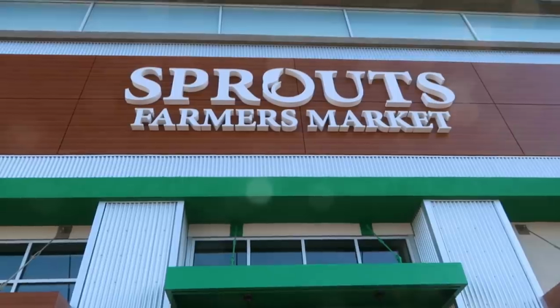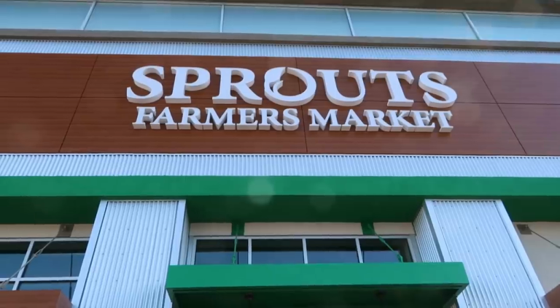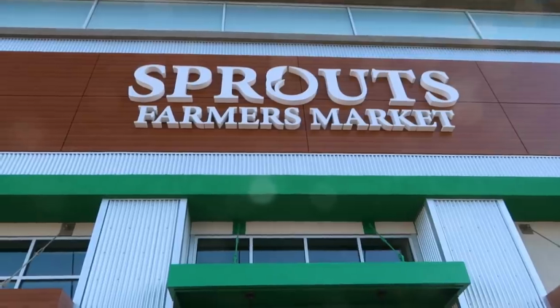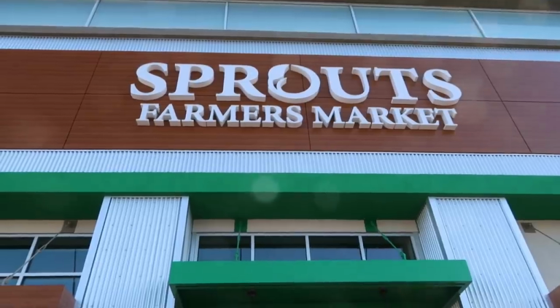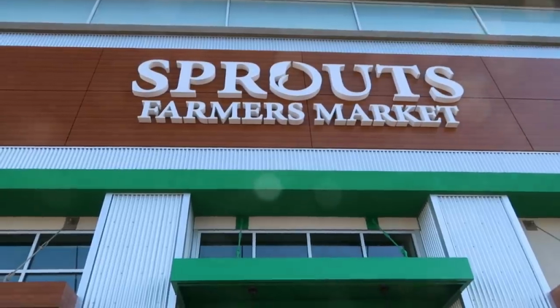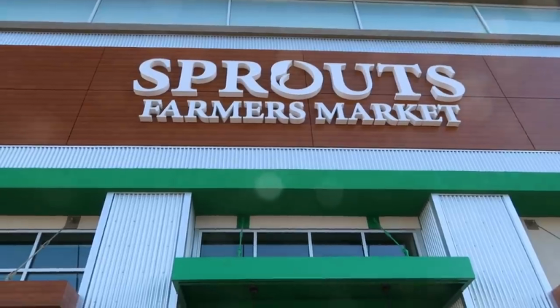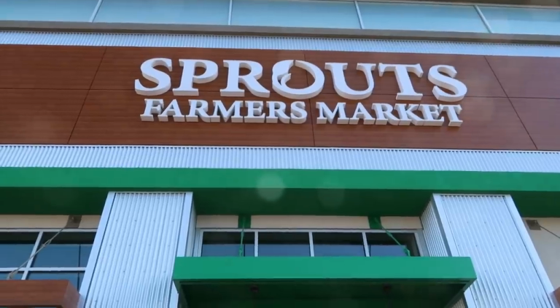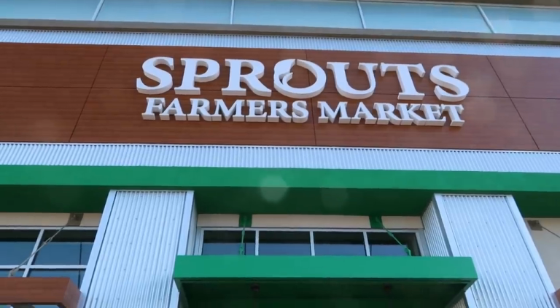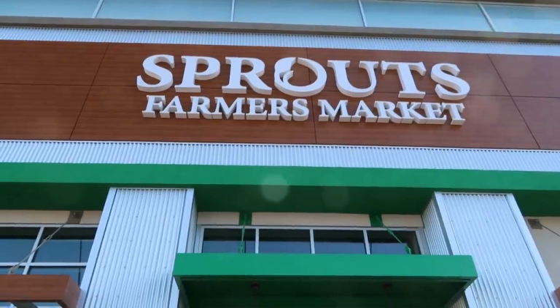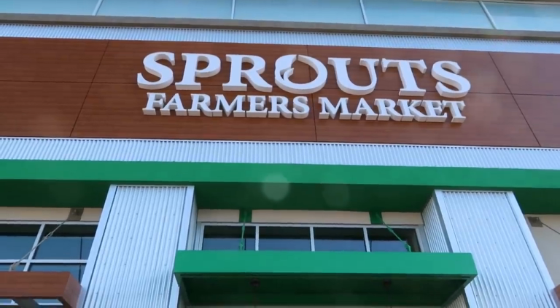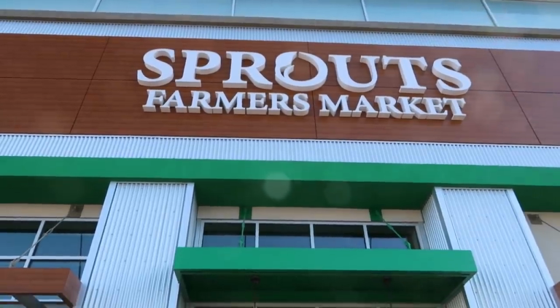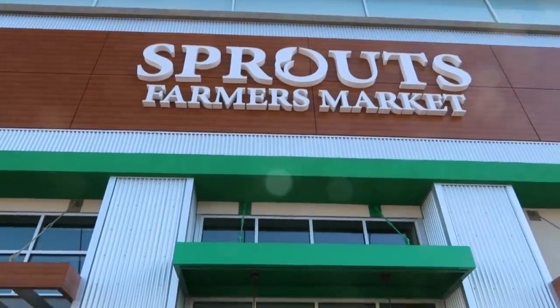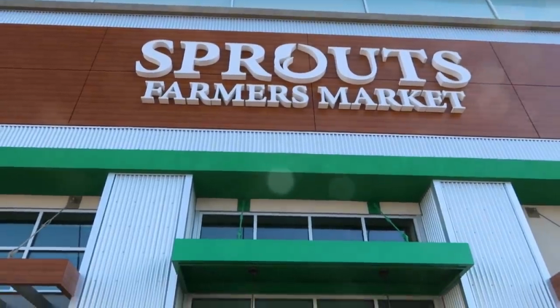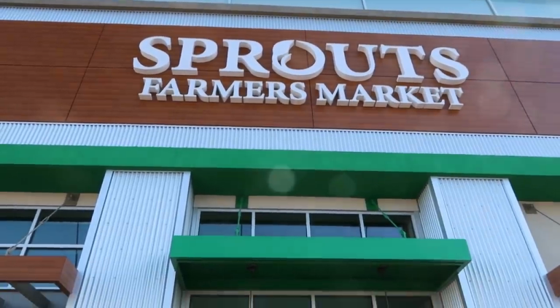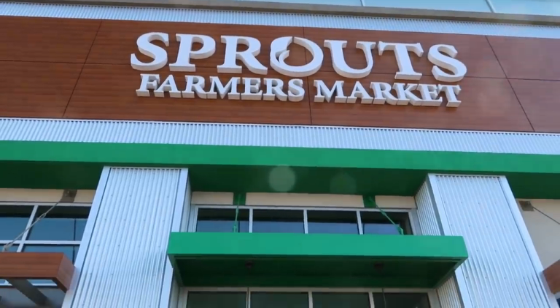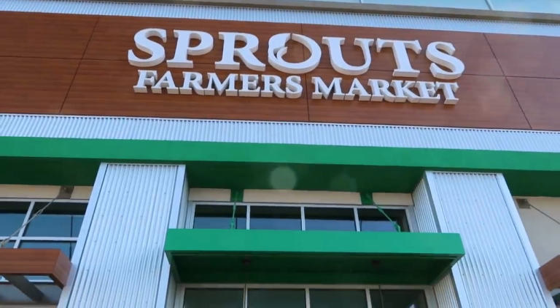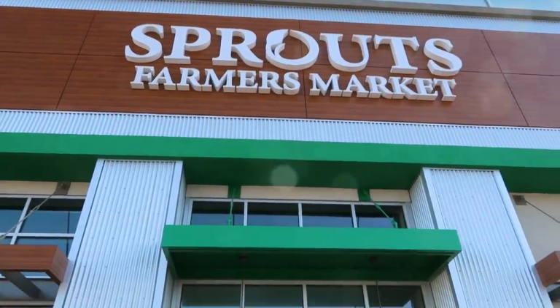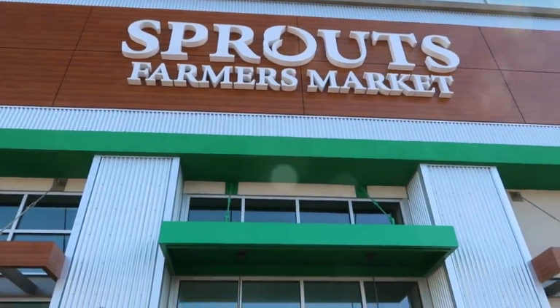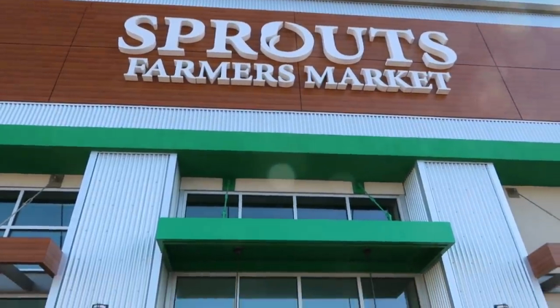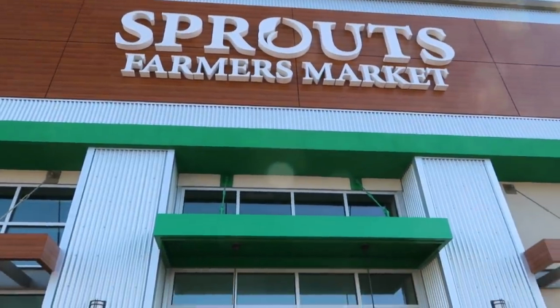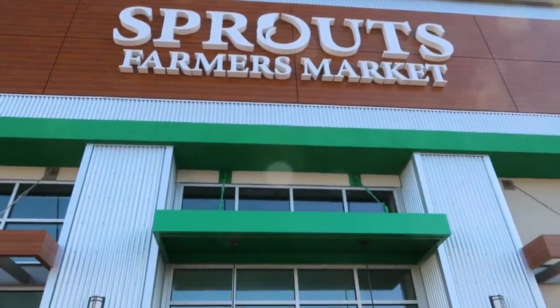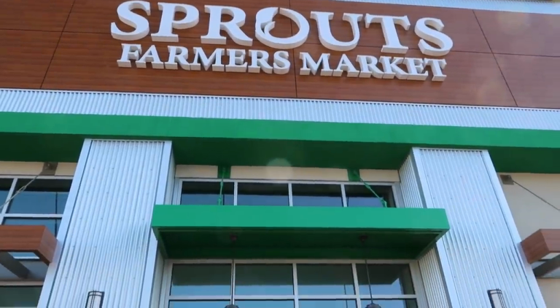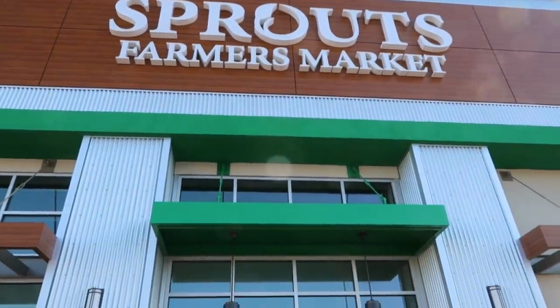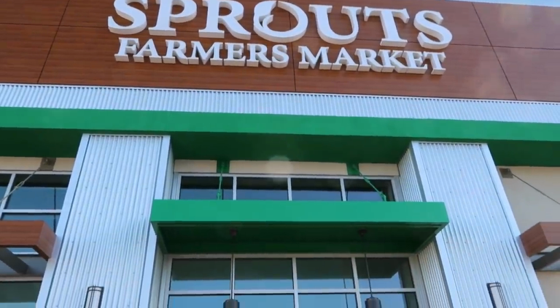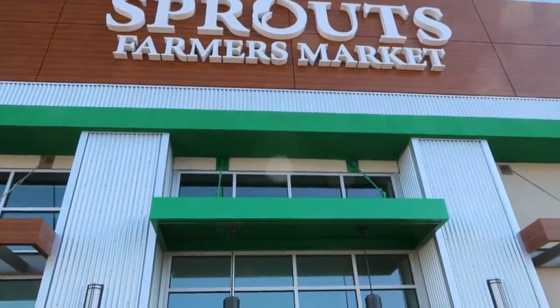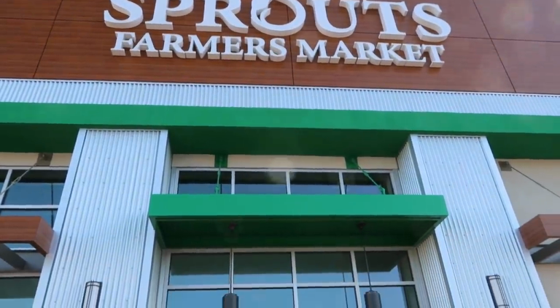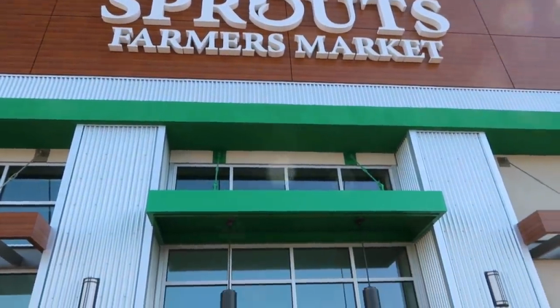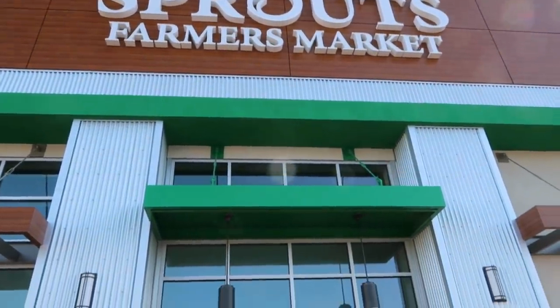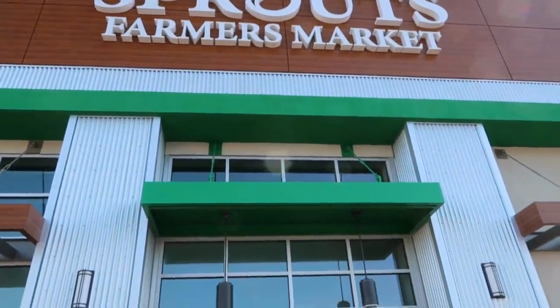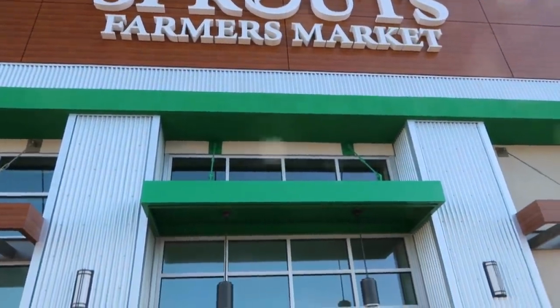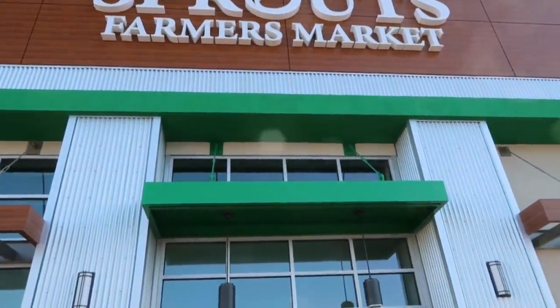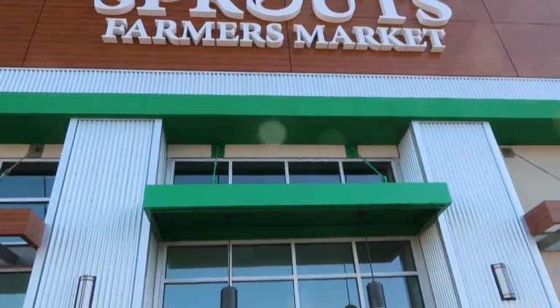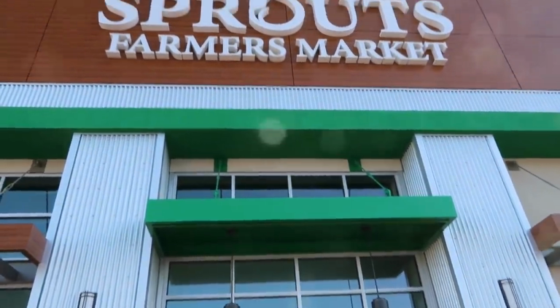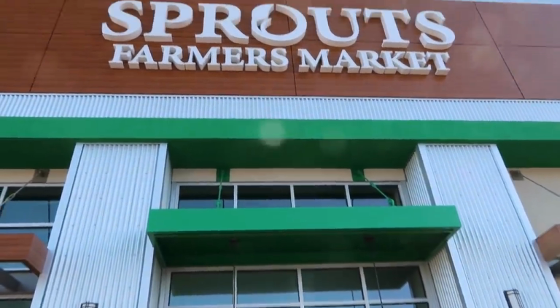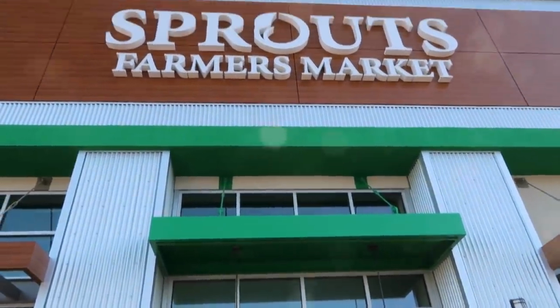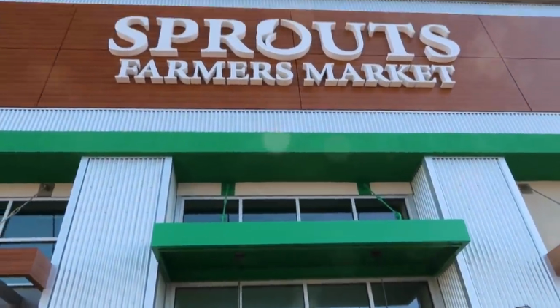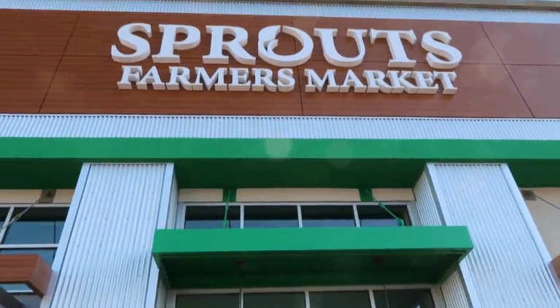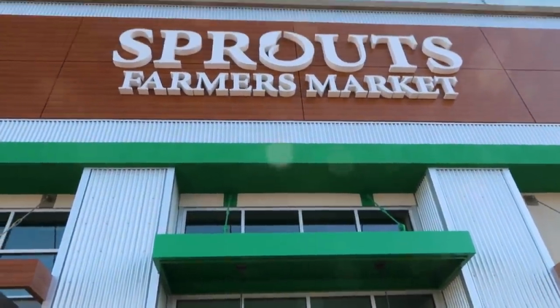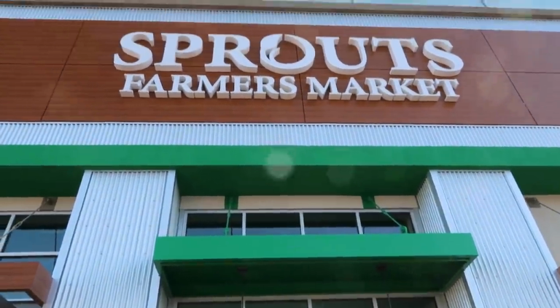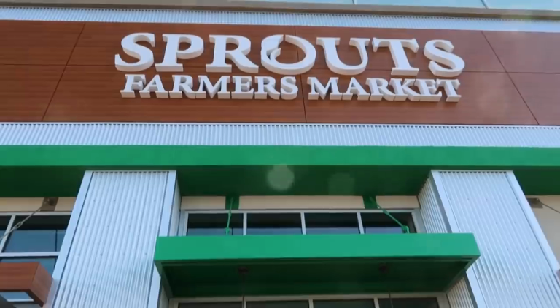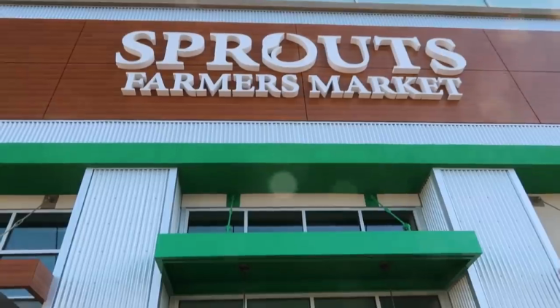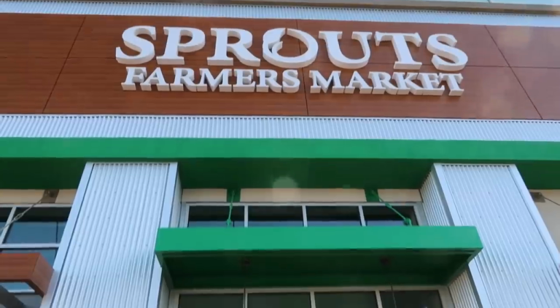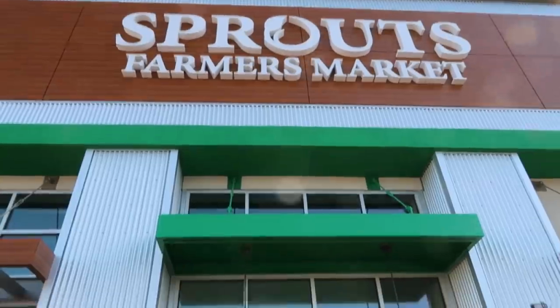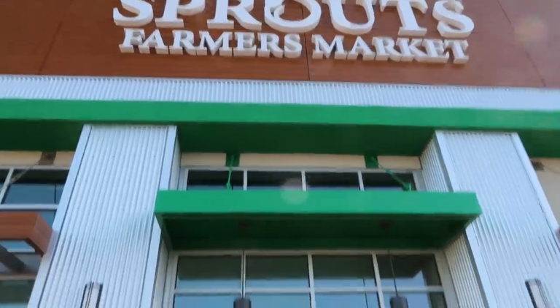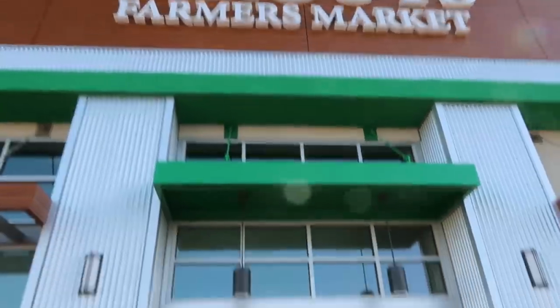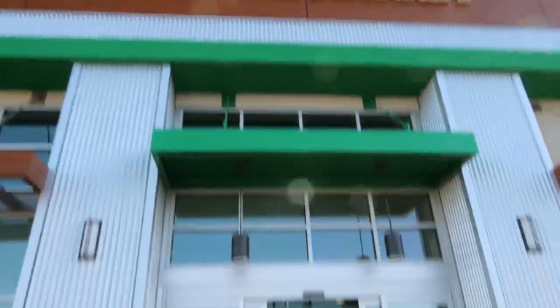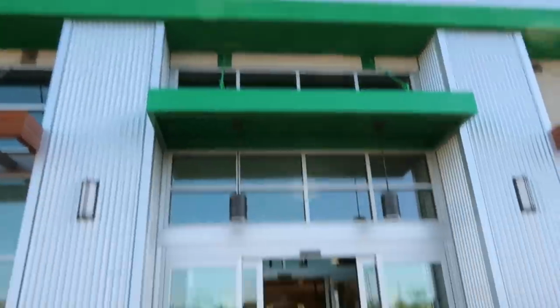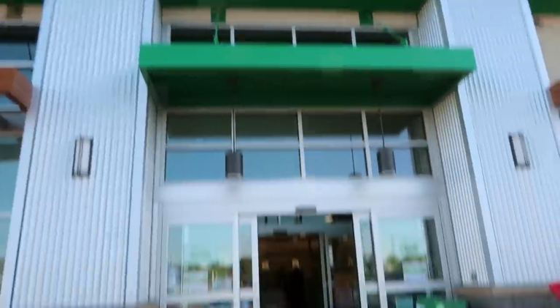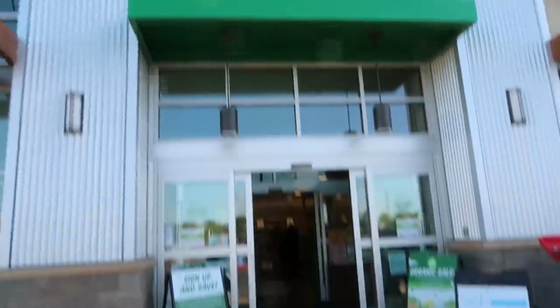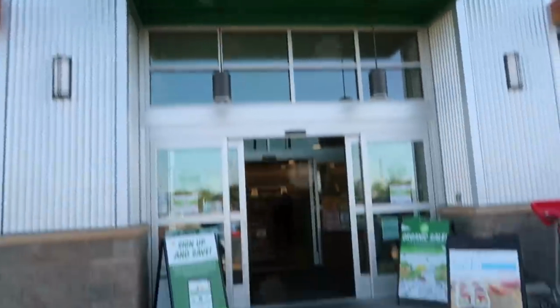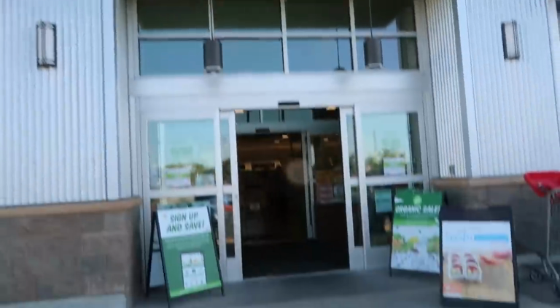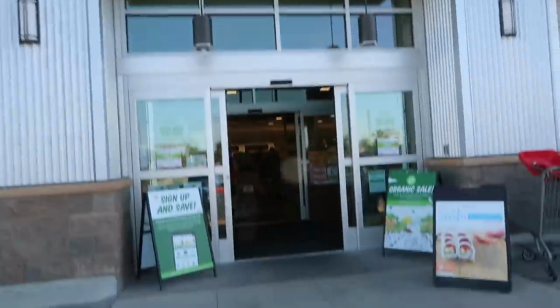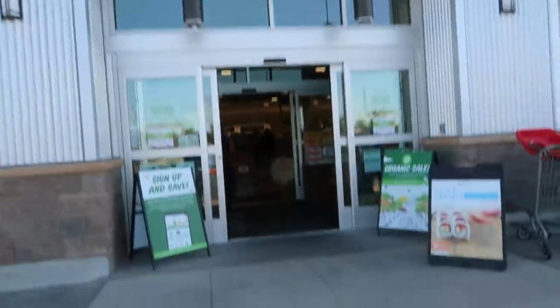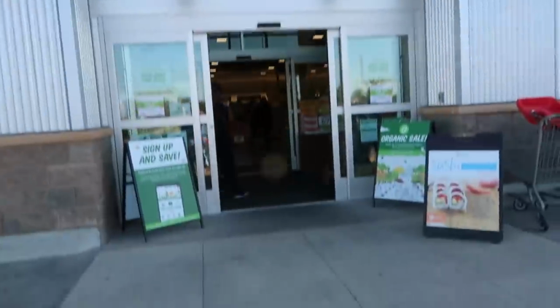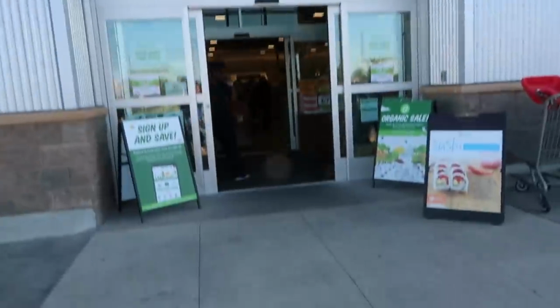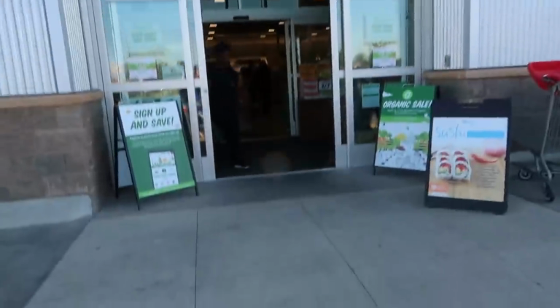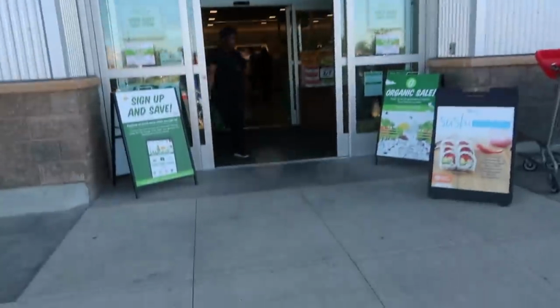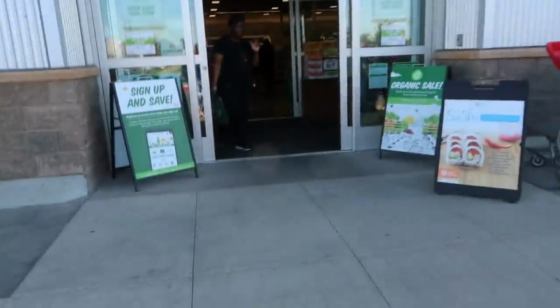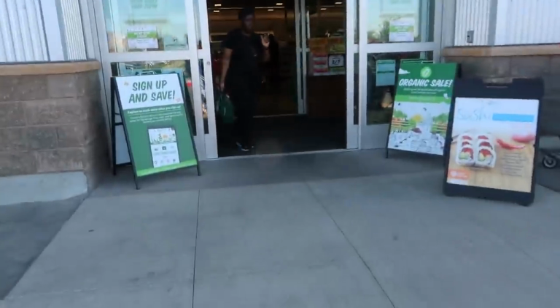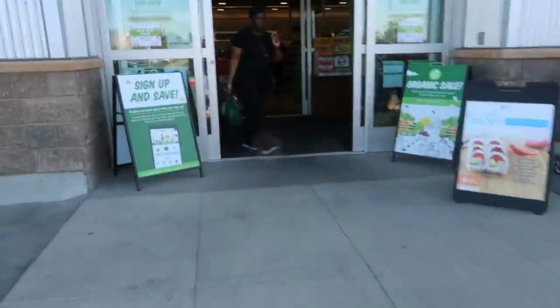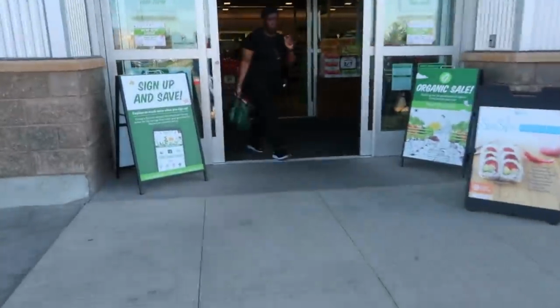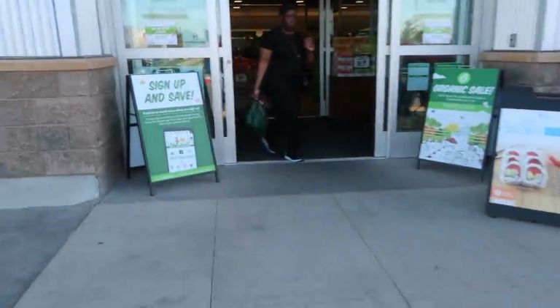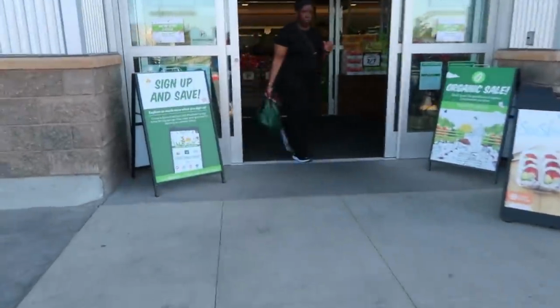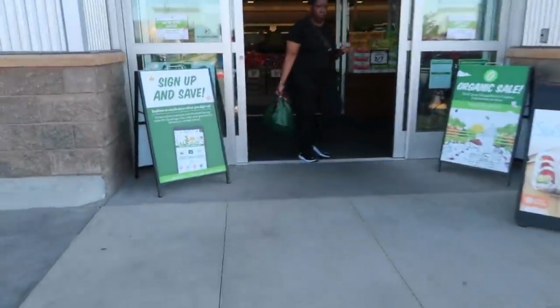Hey my pretties, welcome back. Today we're headed inside of Sprouts Farmers Market to go pick up a few things.